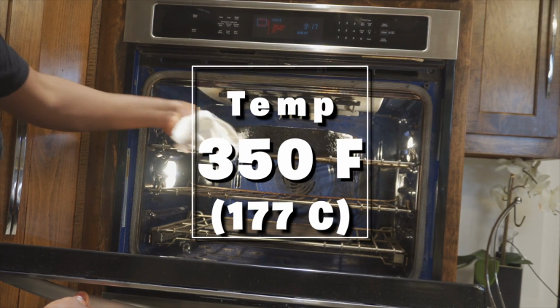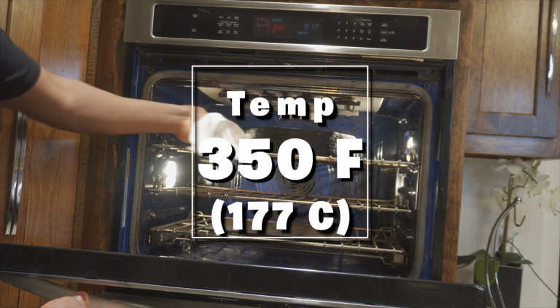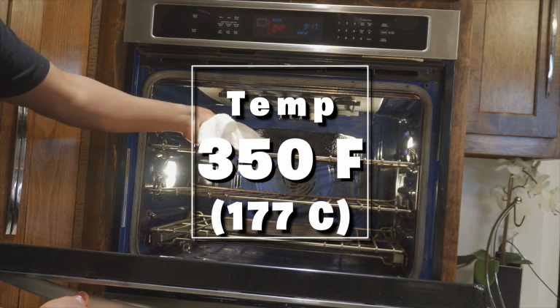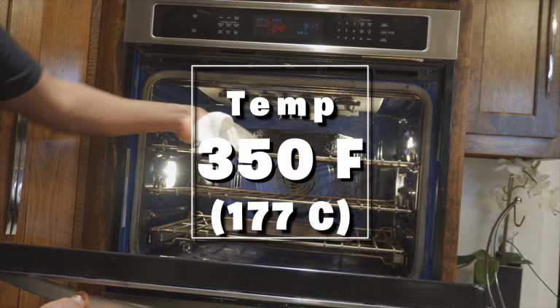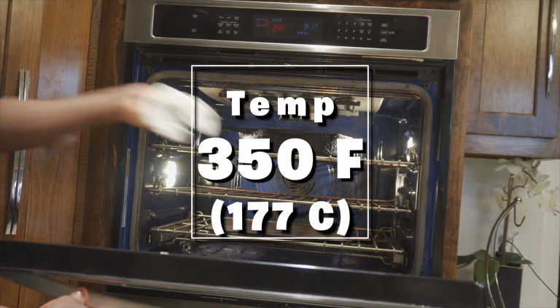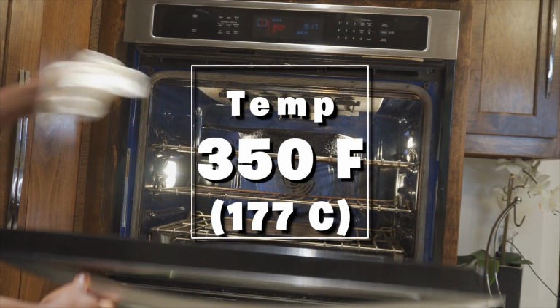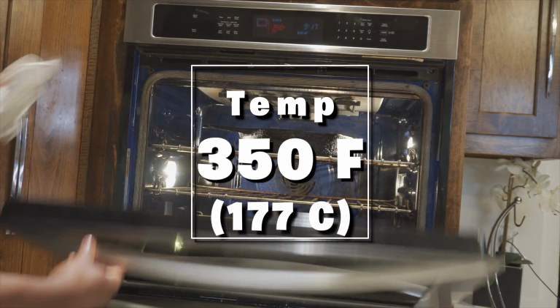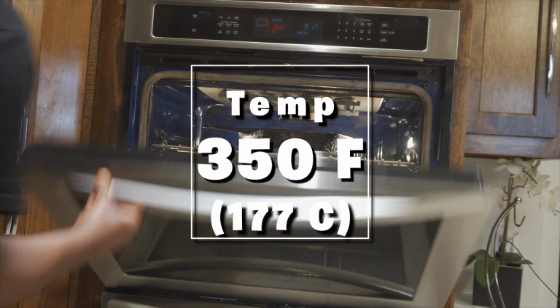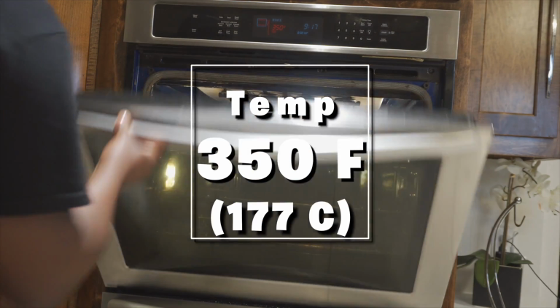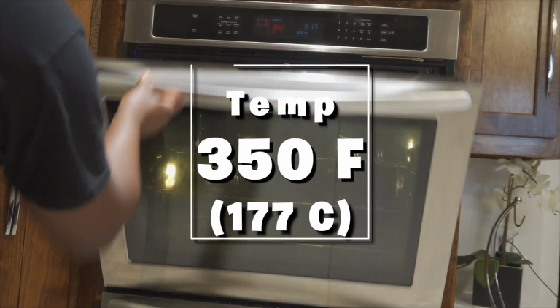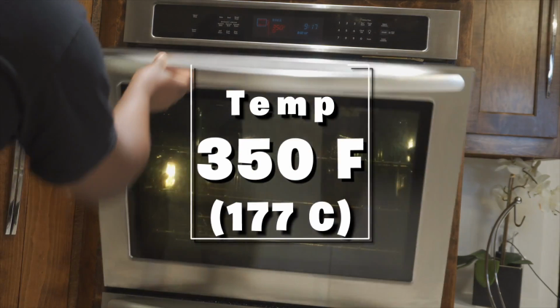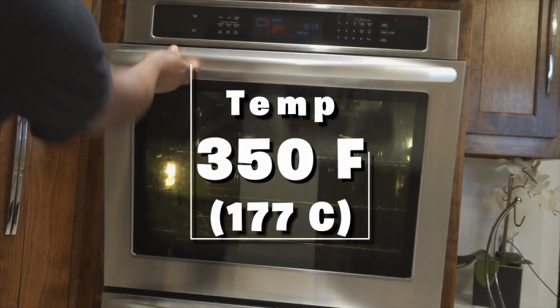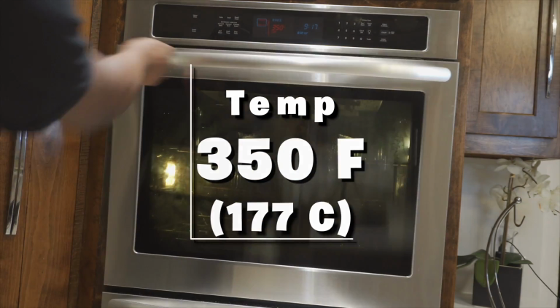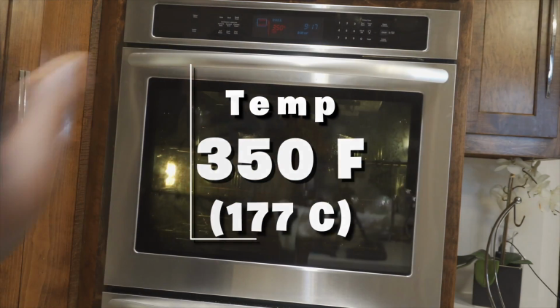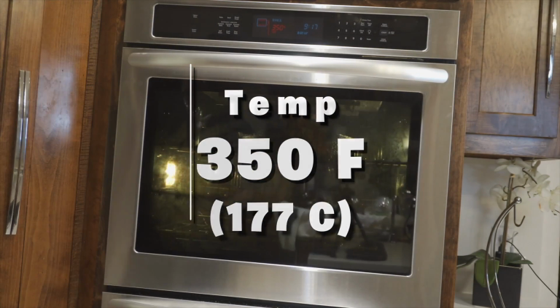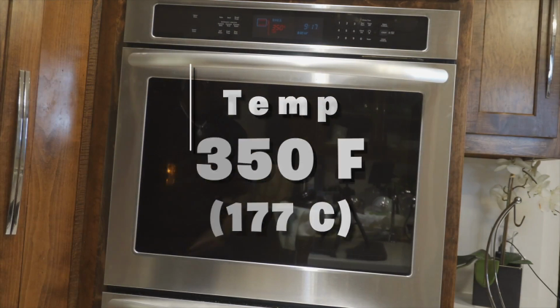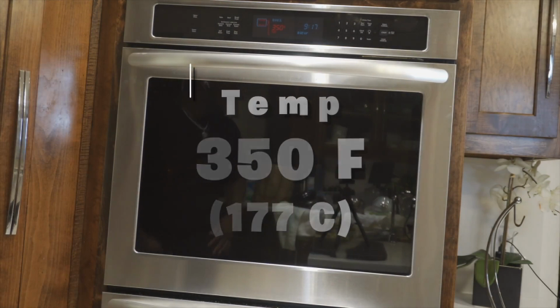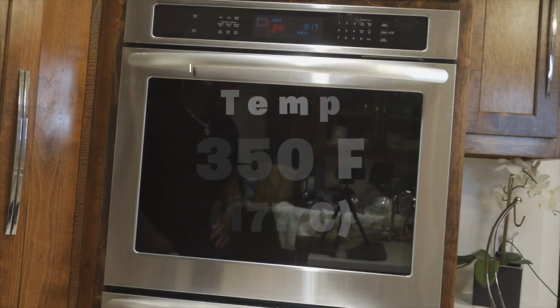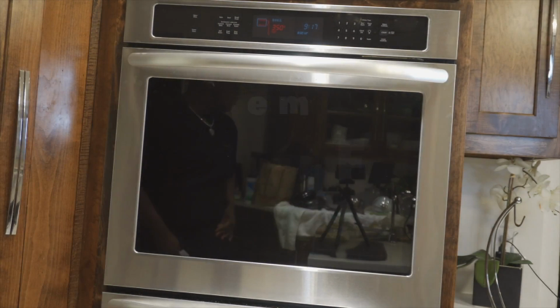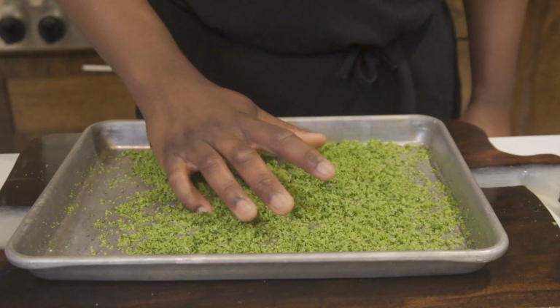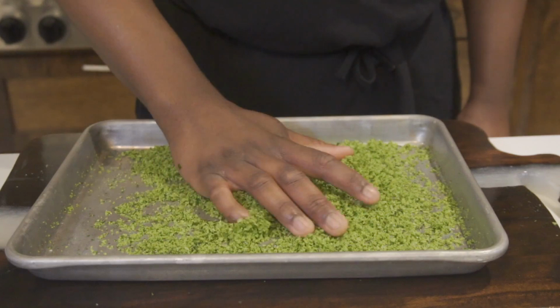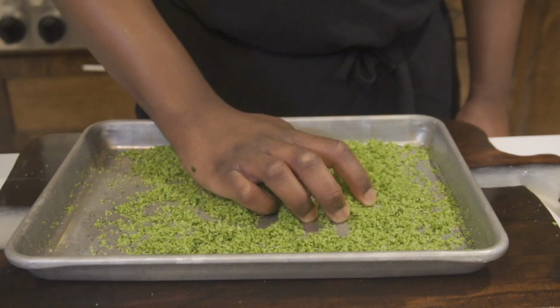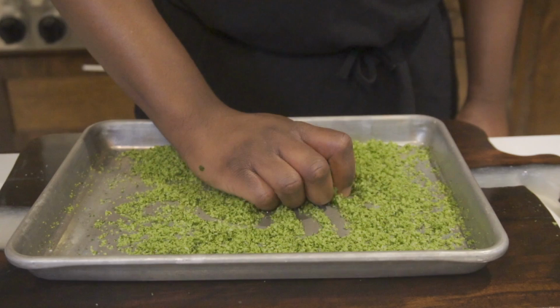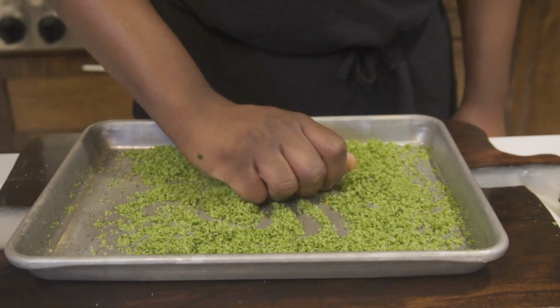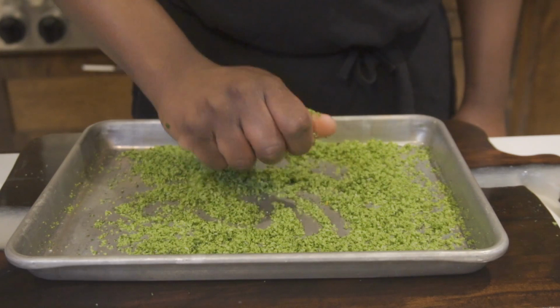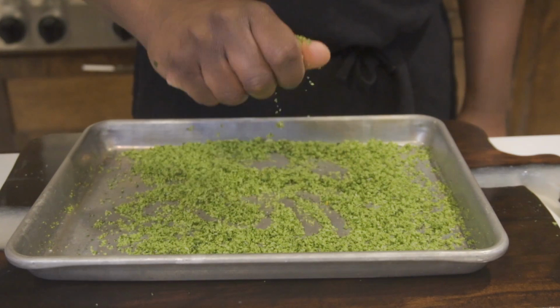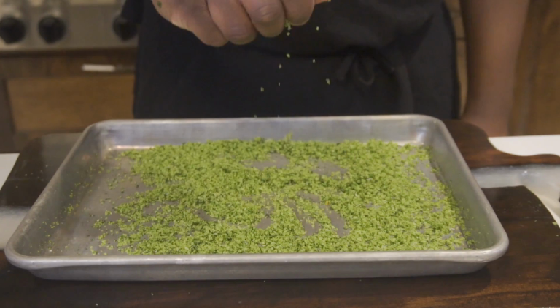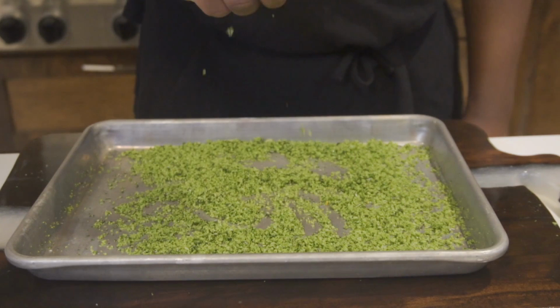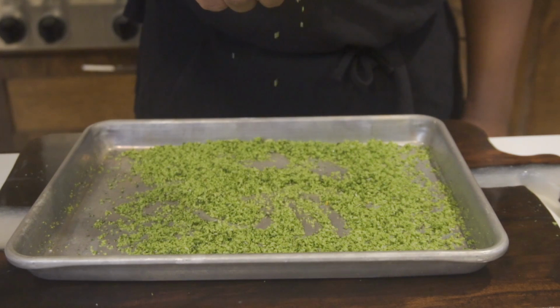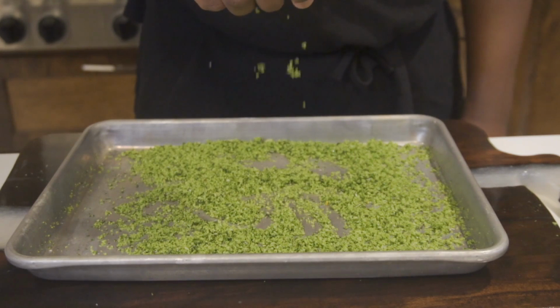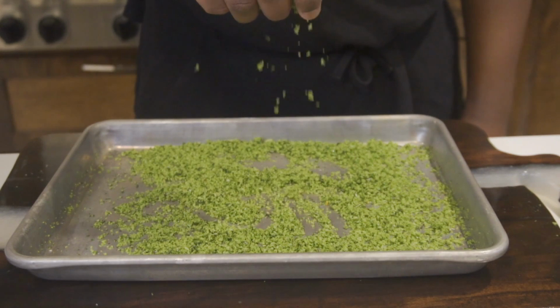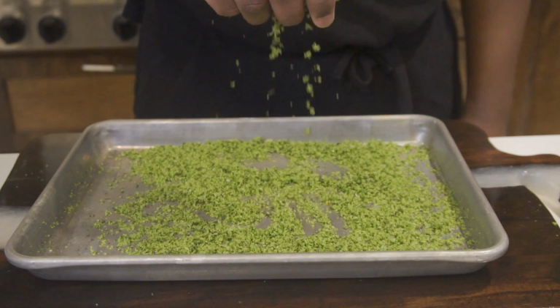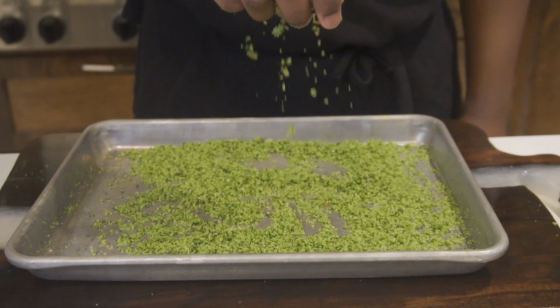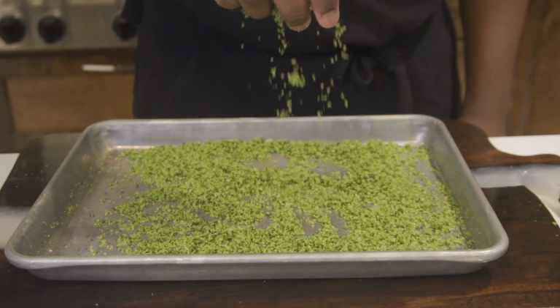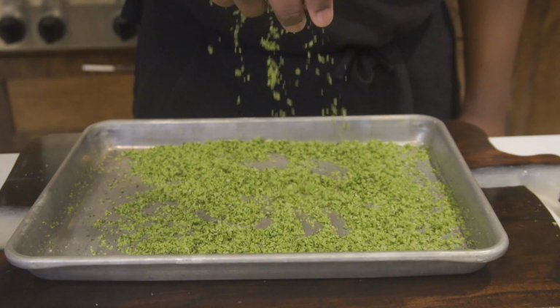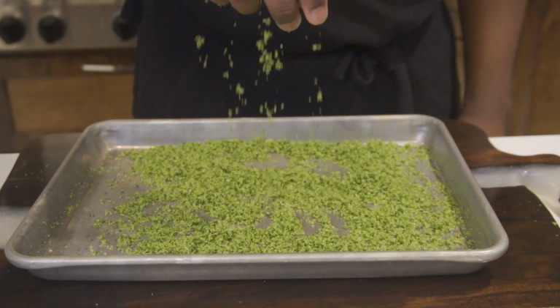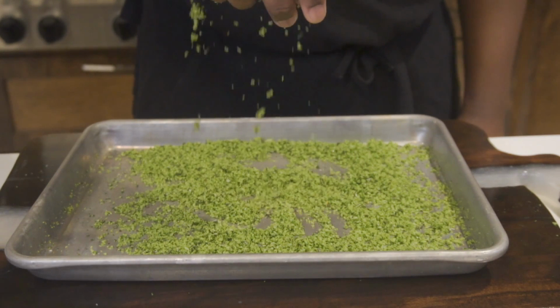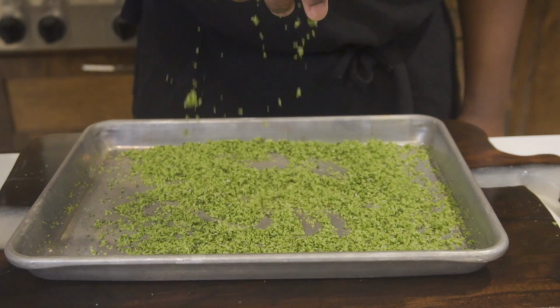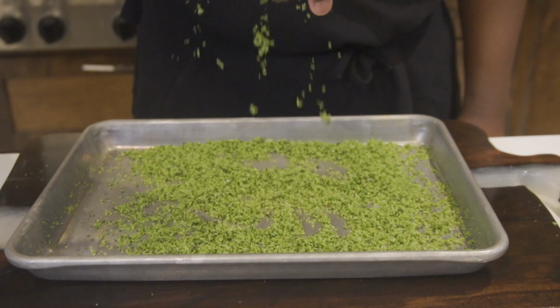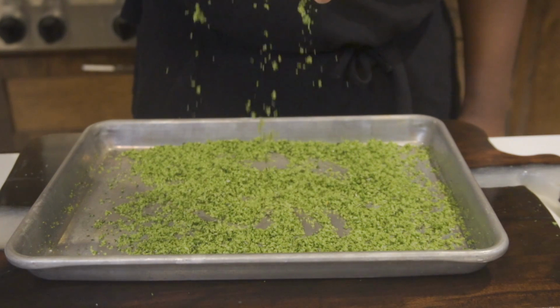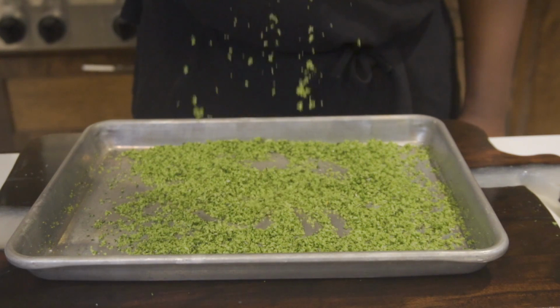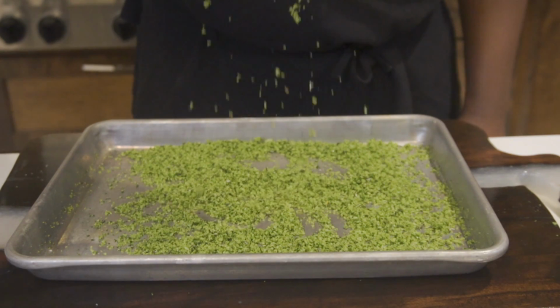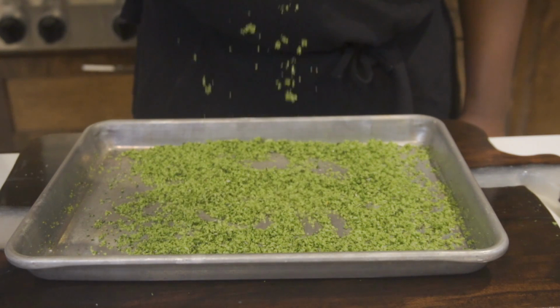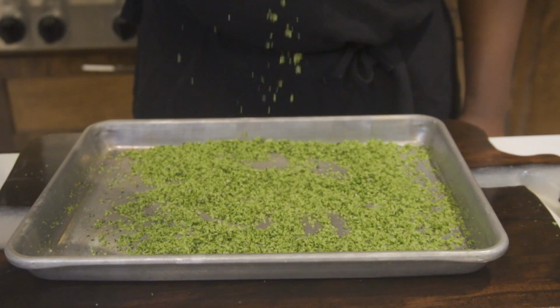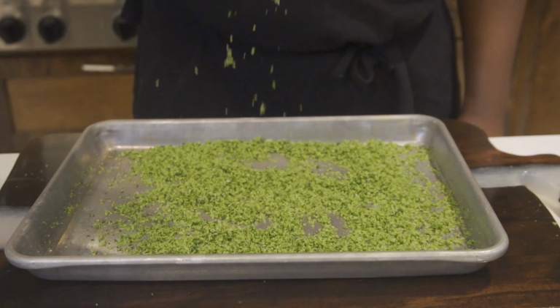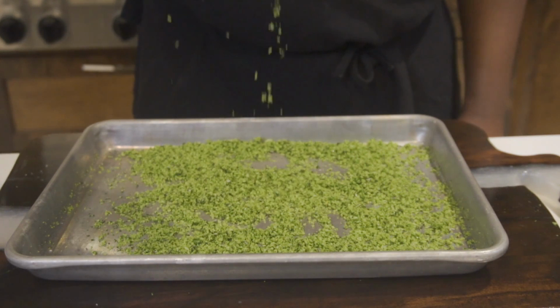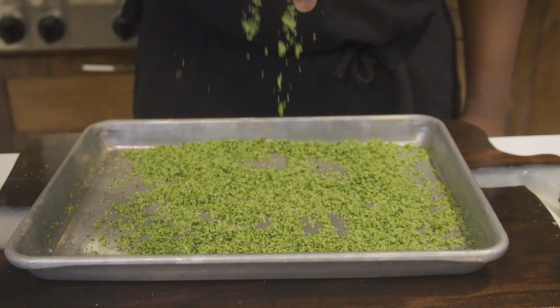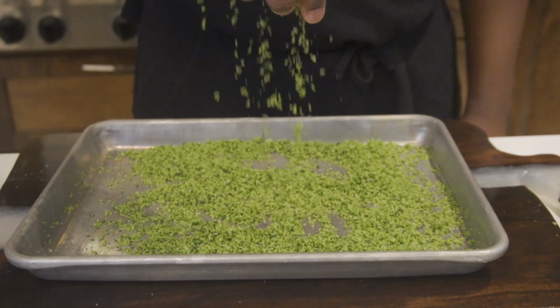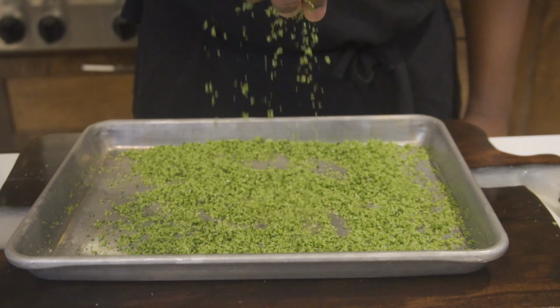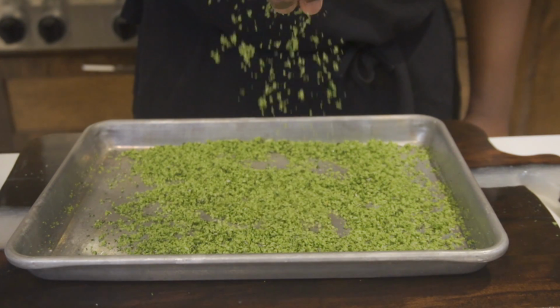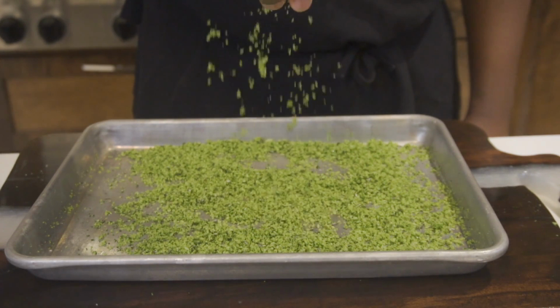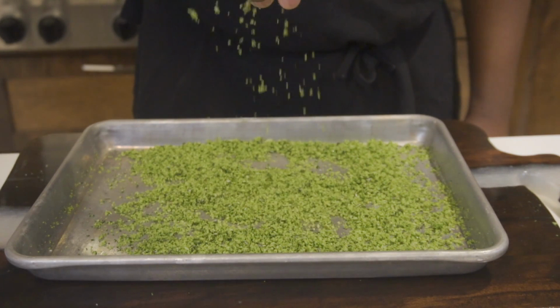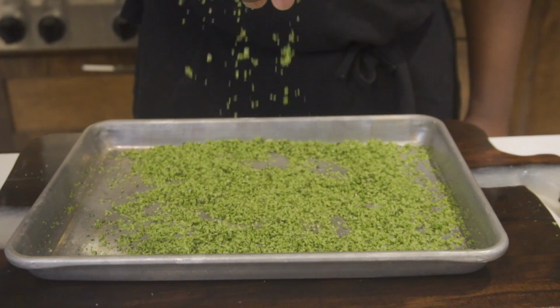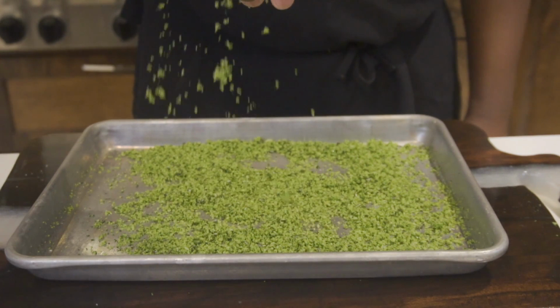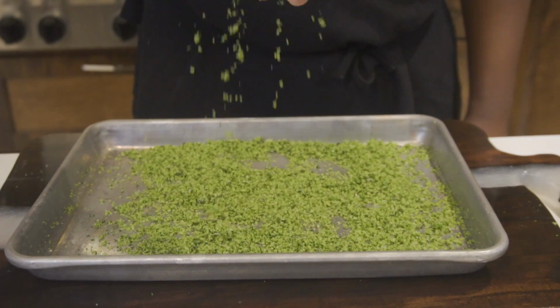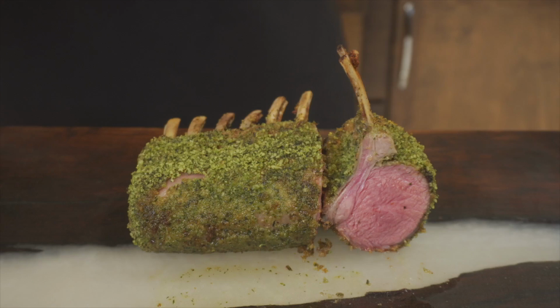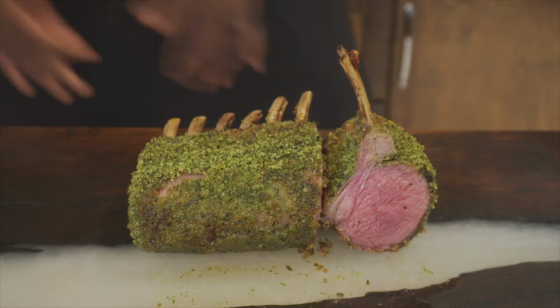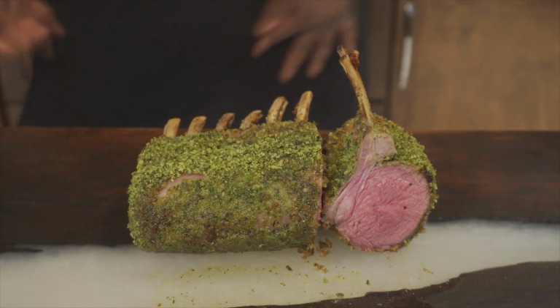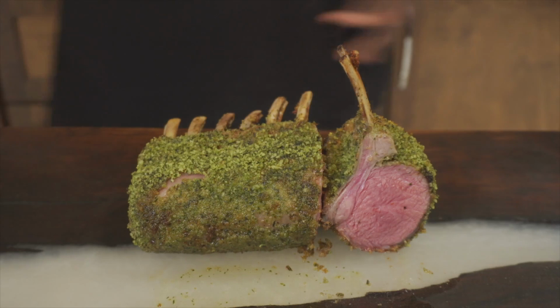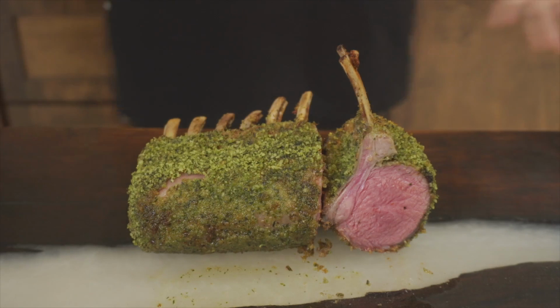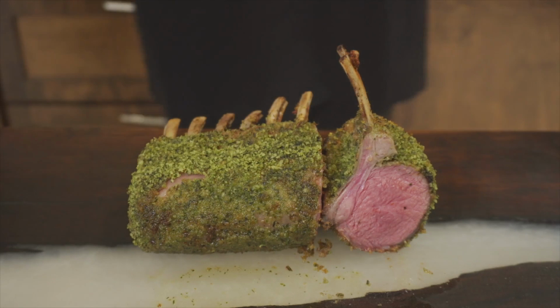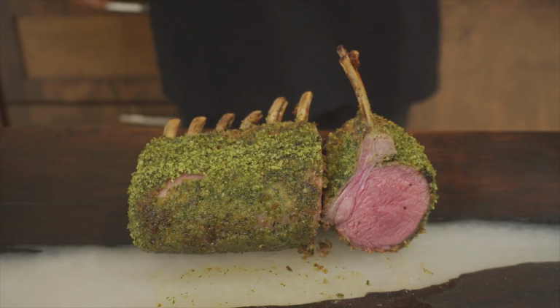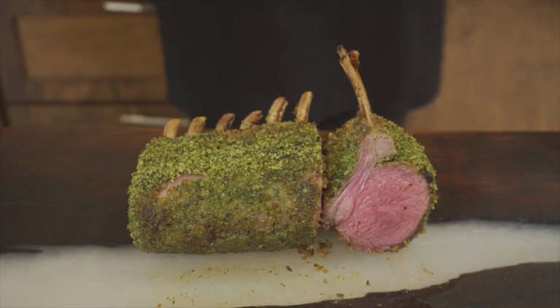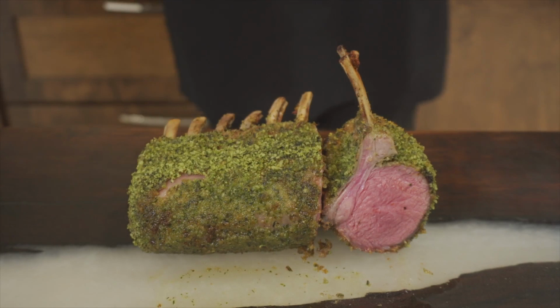After we finish basting our lamb, we're gonna put this in the oven at 350 degrees Fahrenheit for four minutes and just par-cook it. In the meantime while this is in the oven, I'm gonna show you how to make the herb crusted breading — this is gonna give it some nice color and crunch.